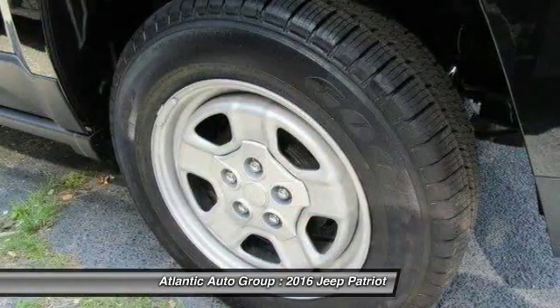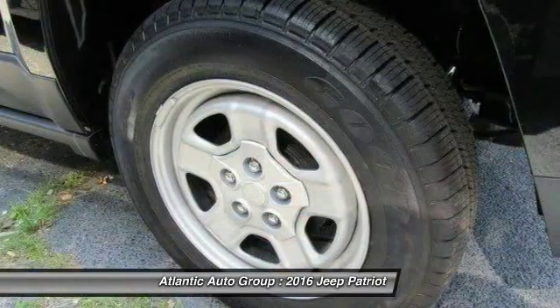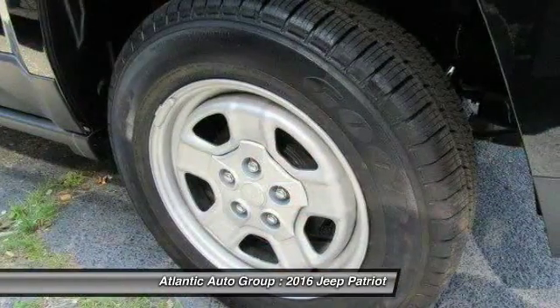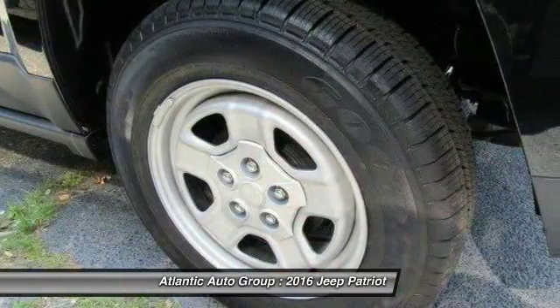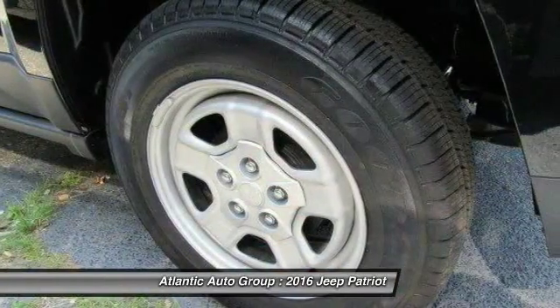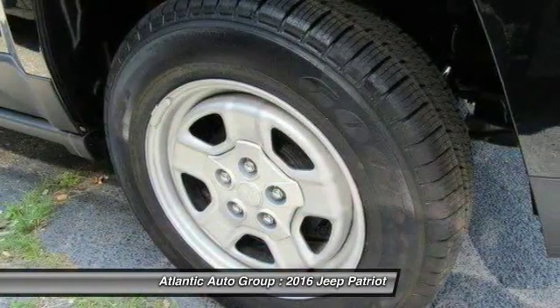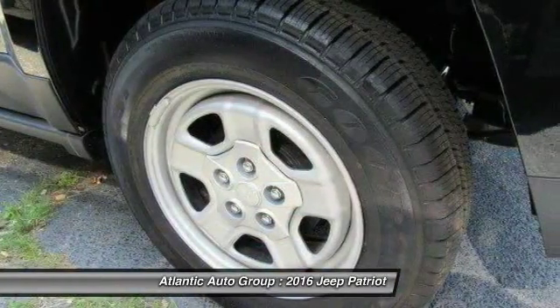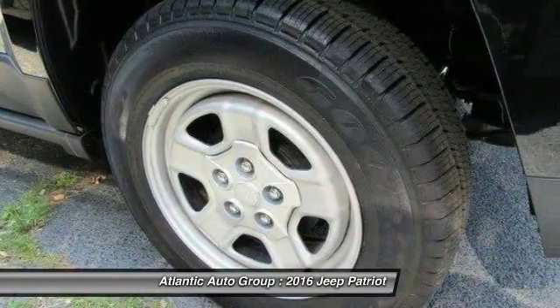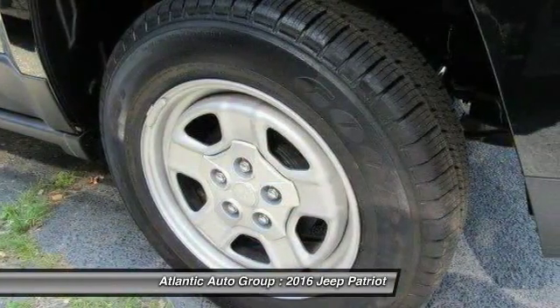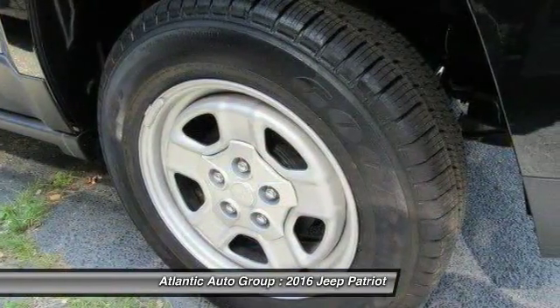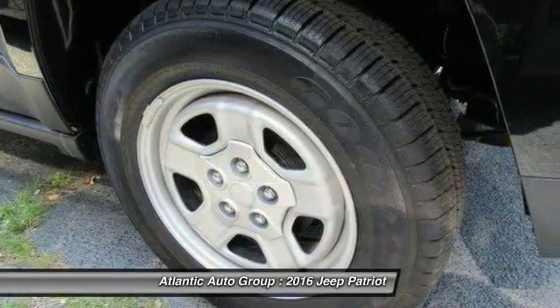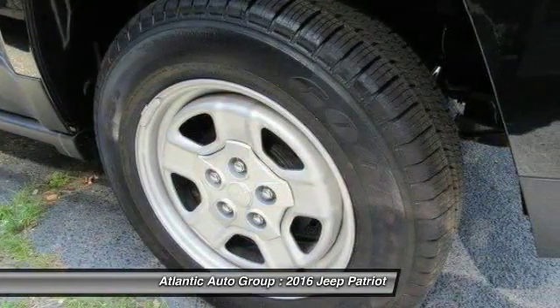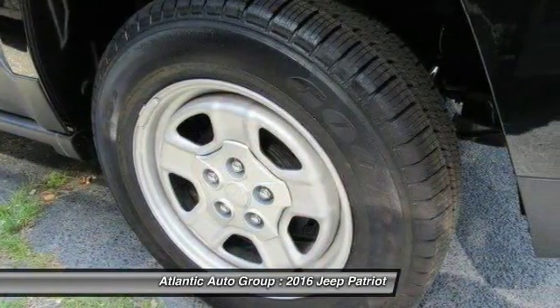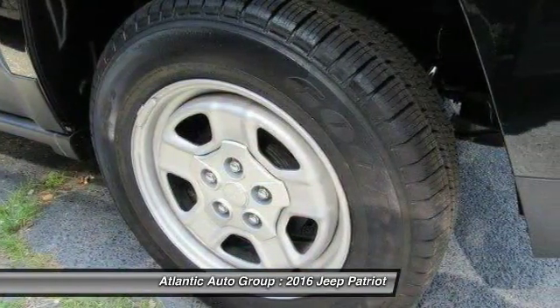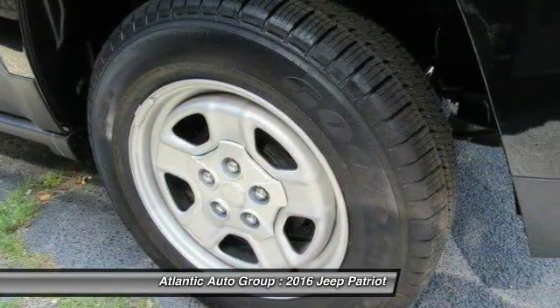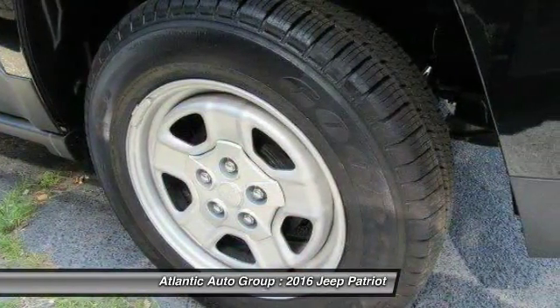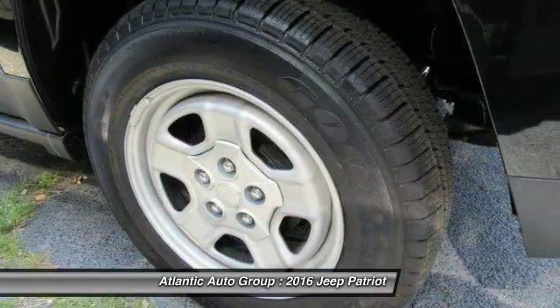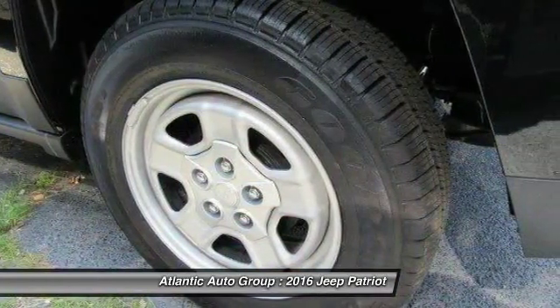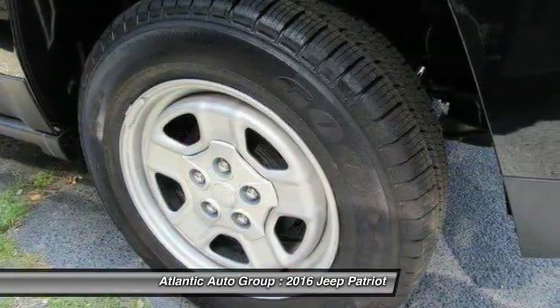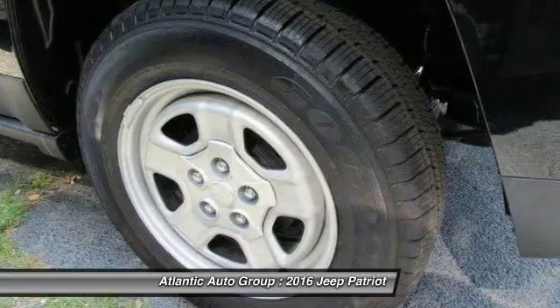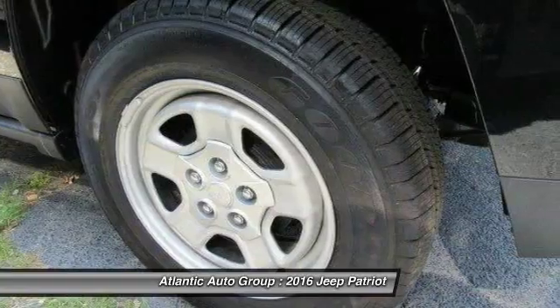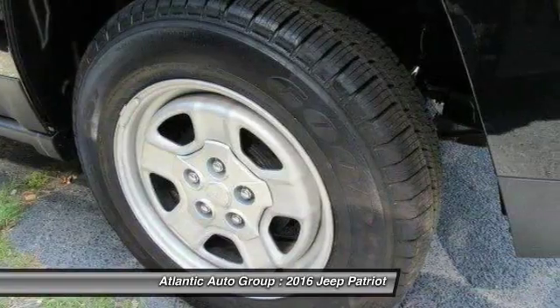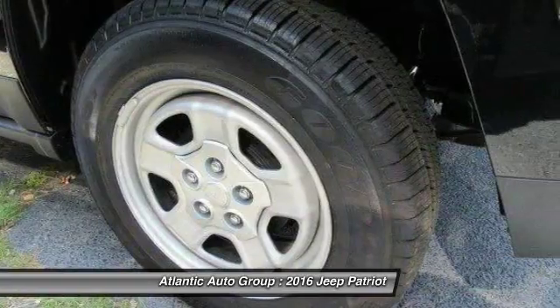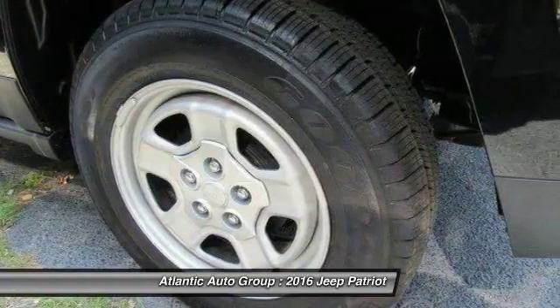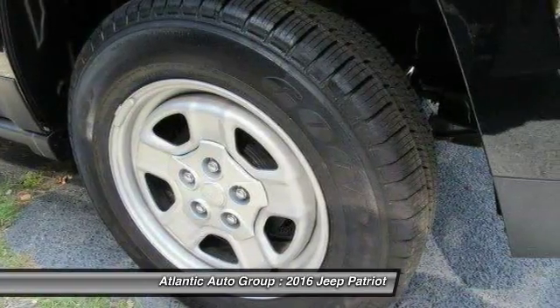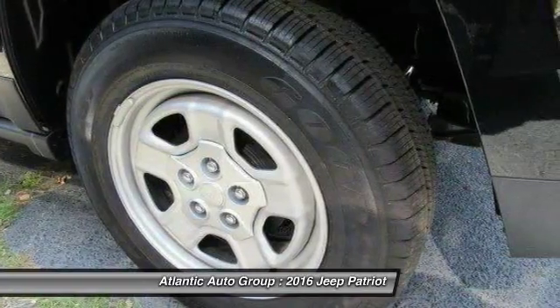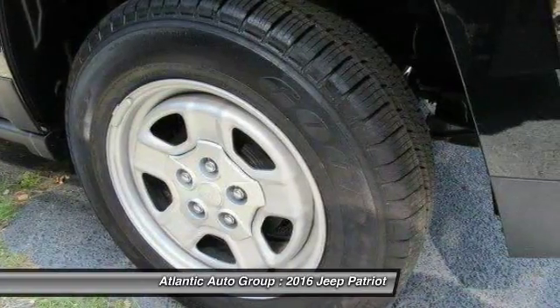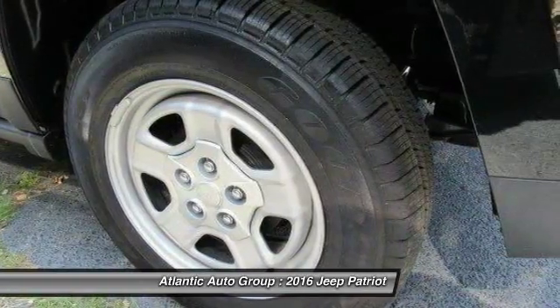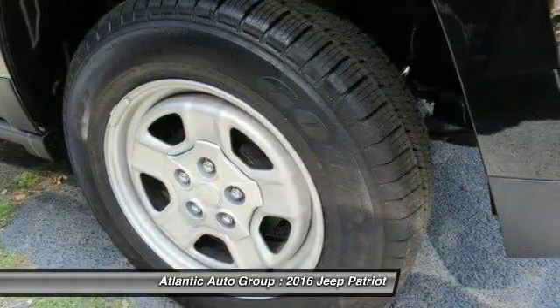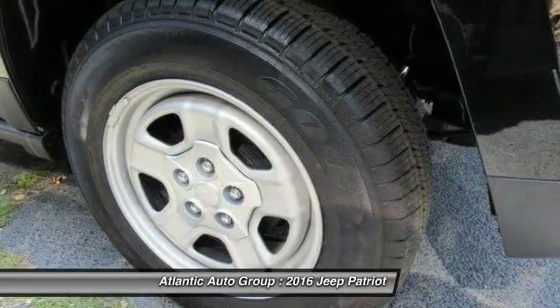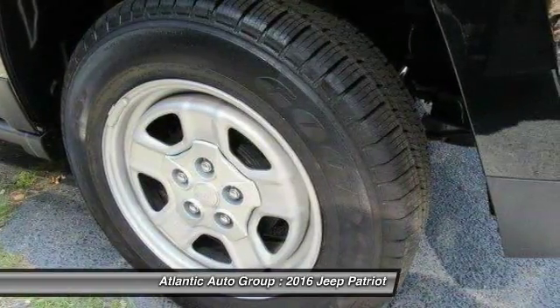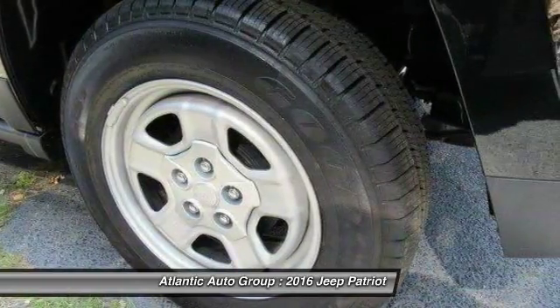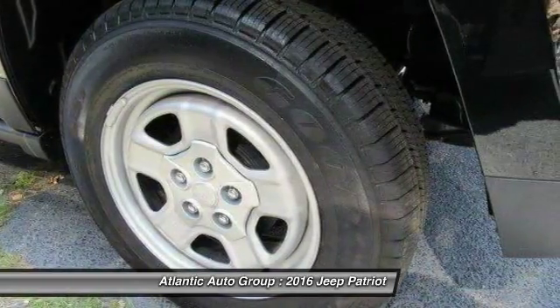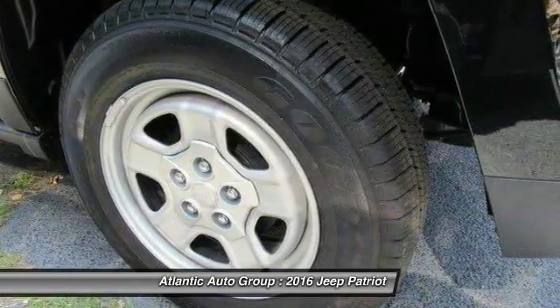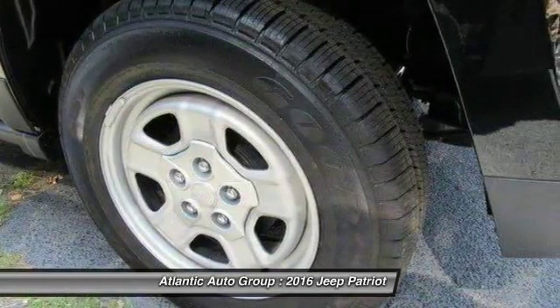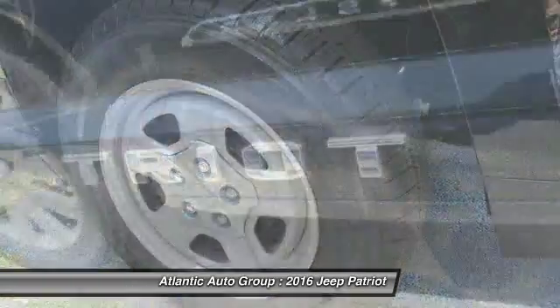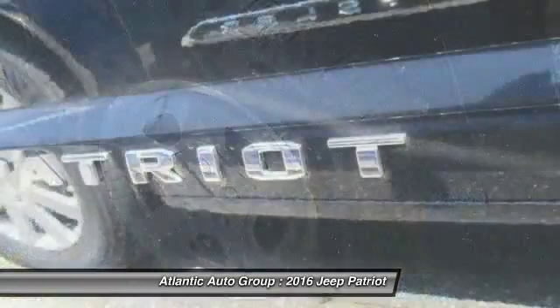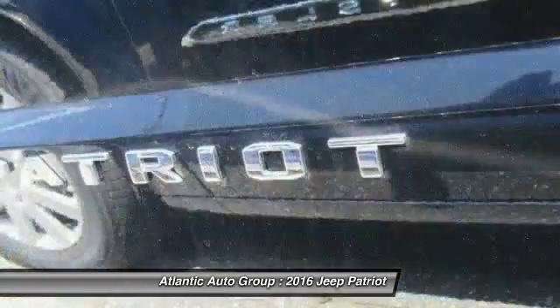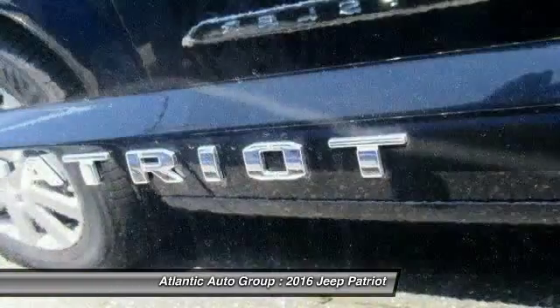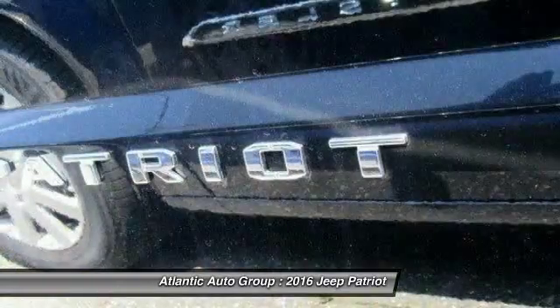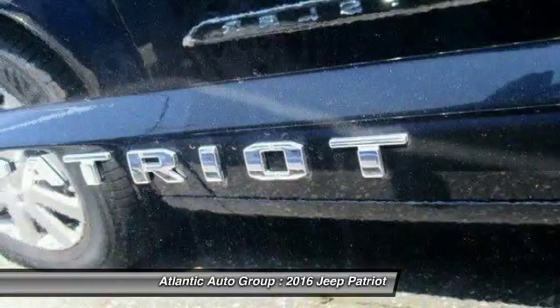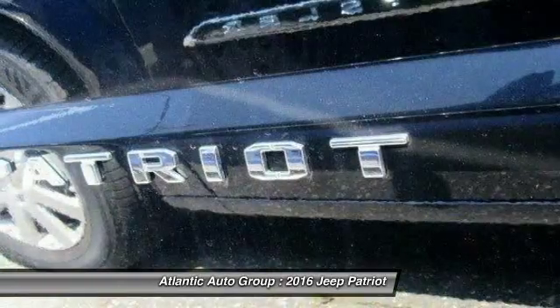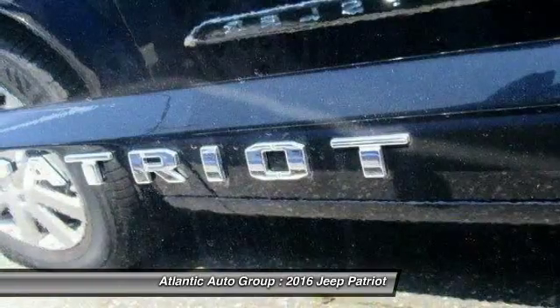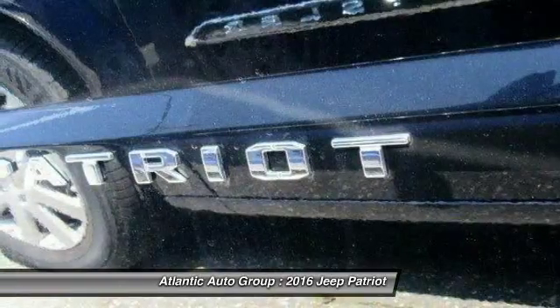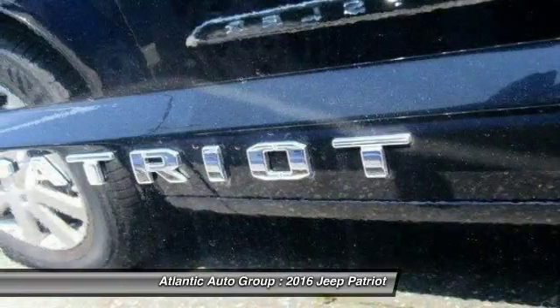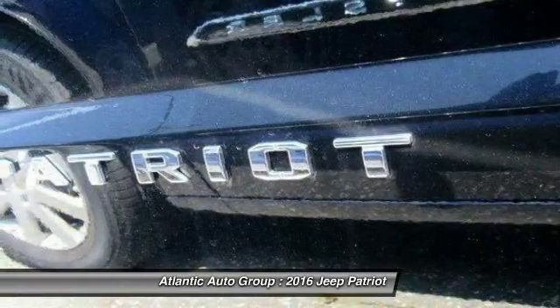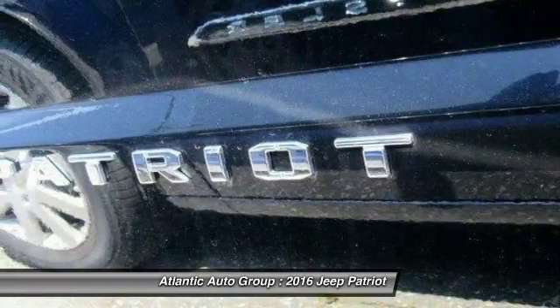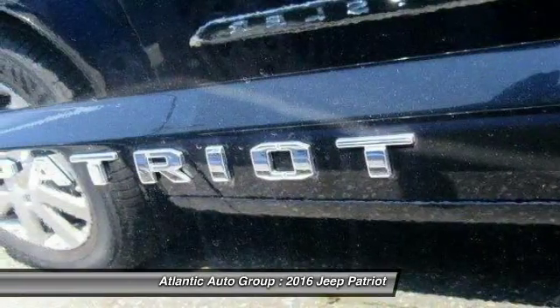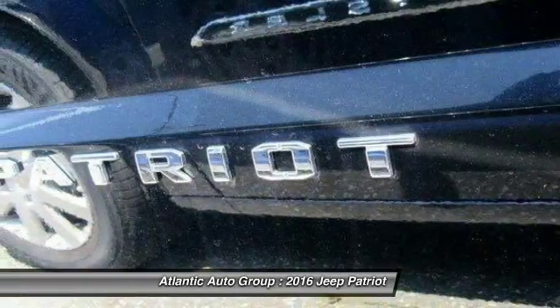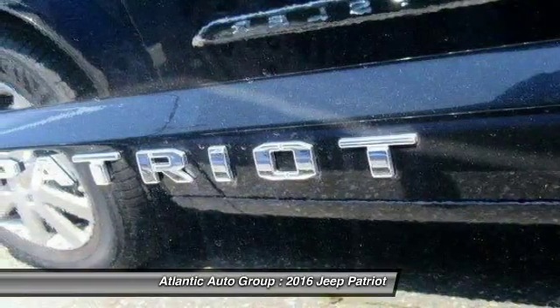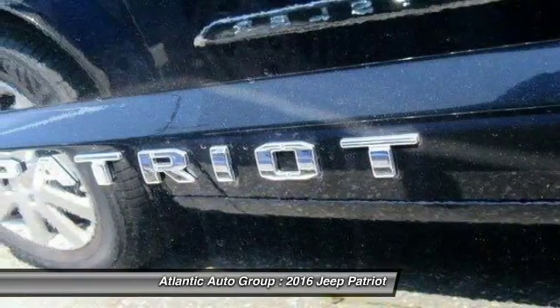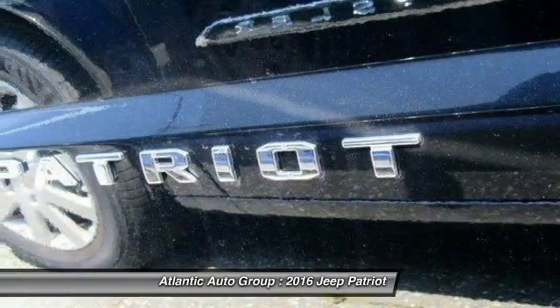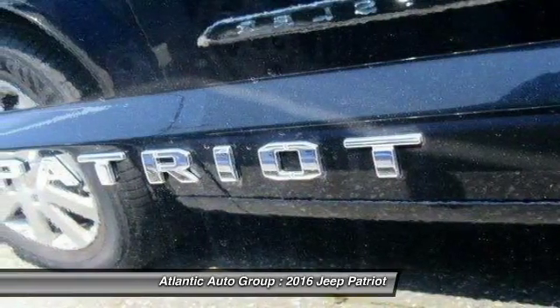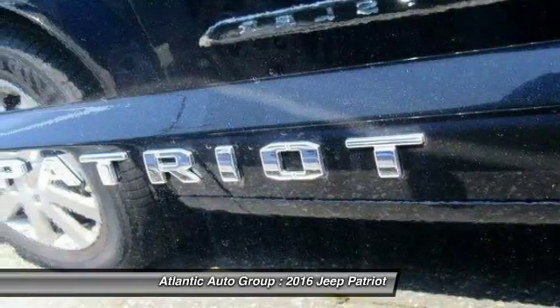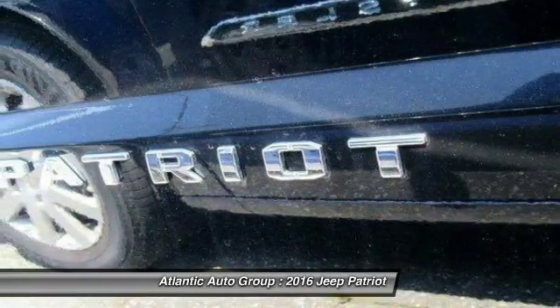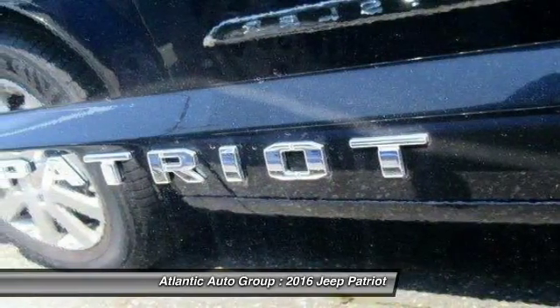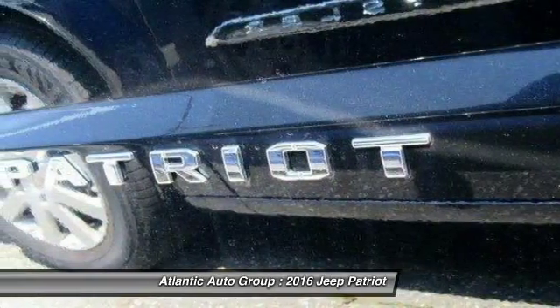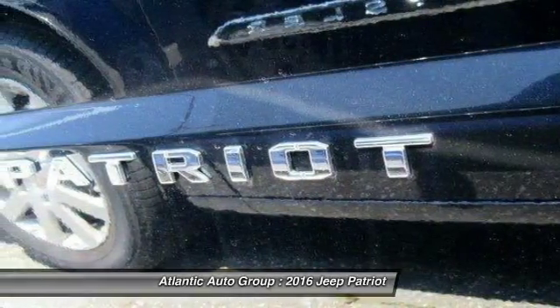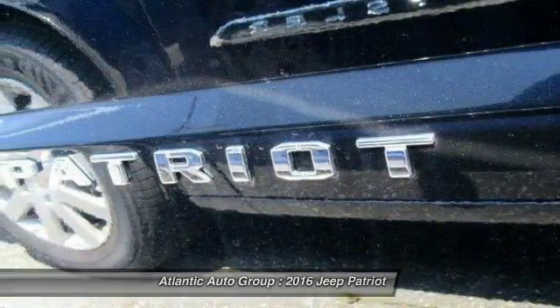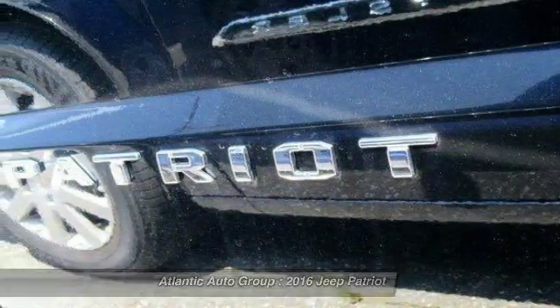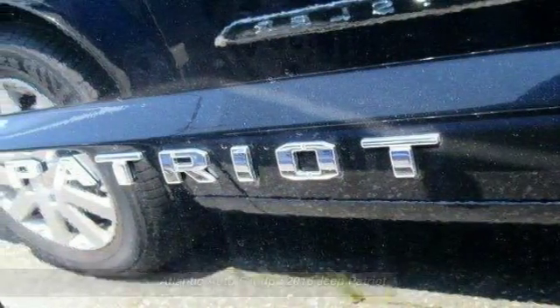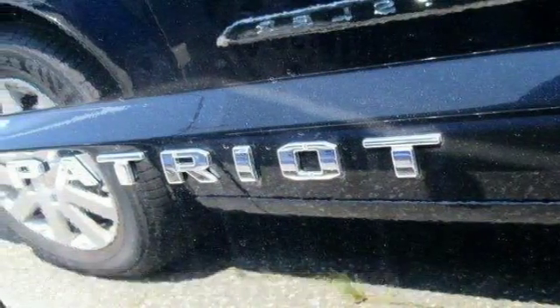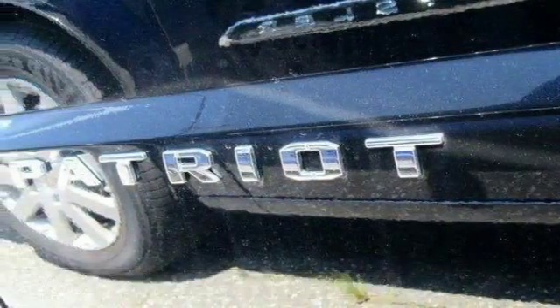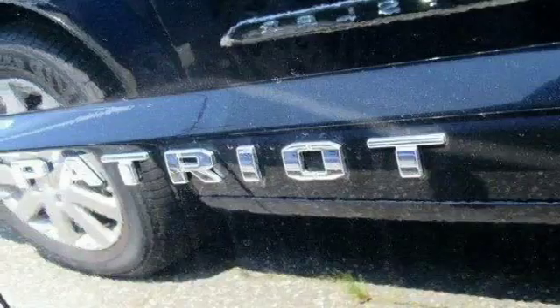Four-piece floor mat set. Searching for a dependable vehicle that looks great too? You've found it, so stop in today.